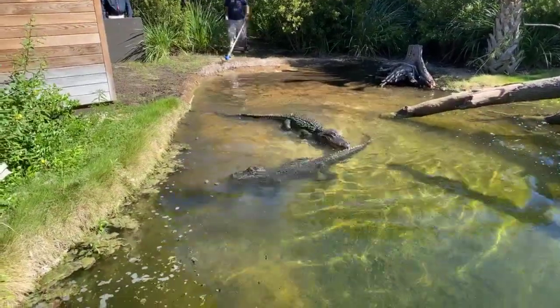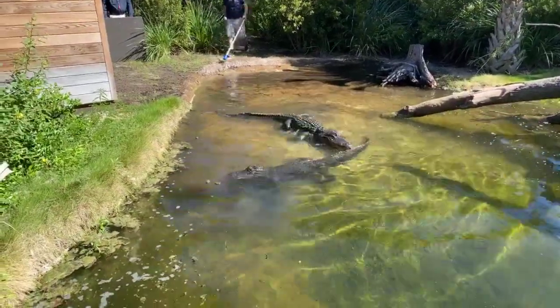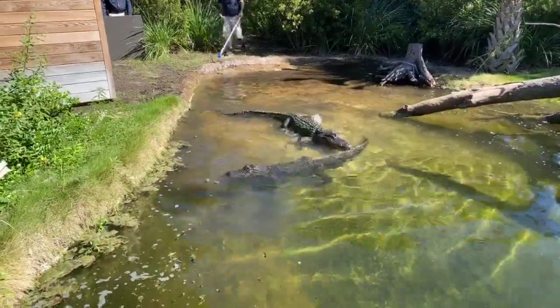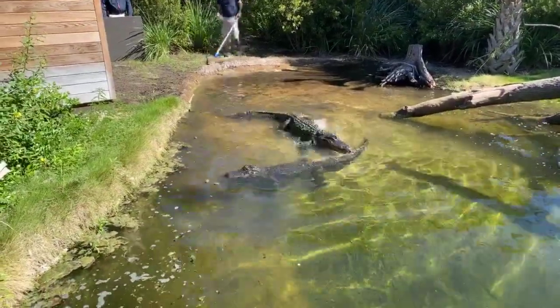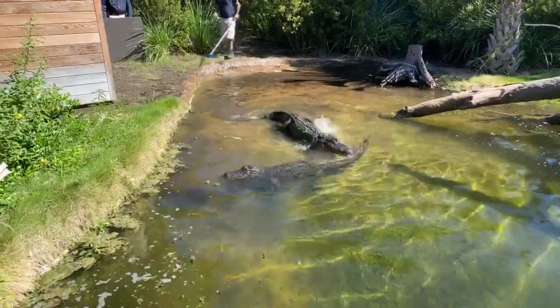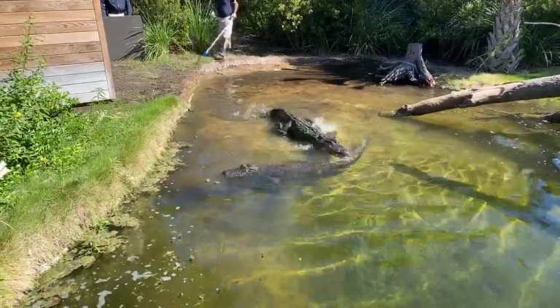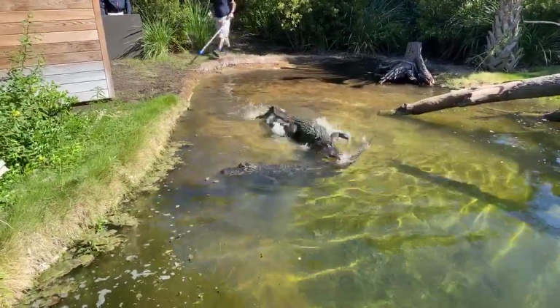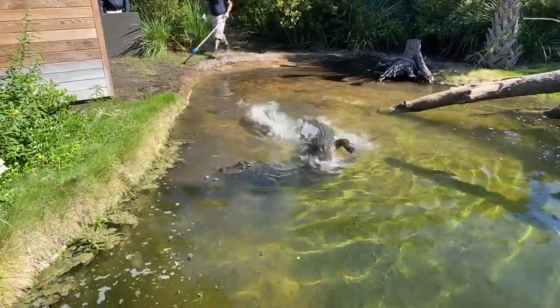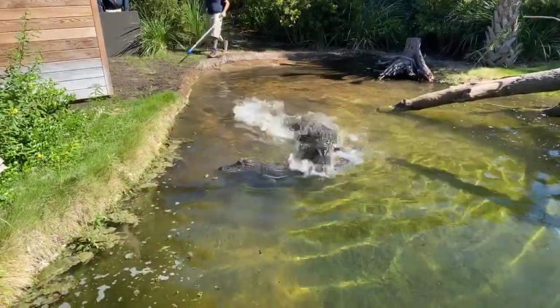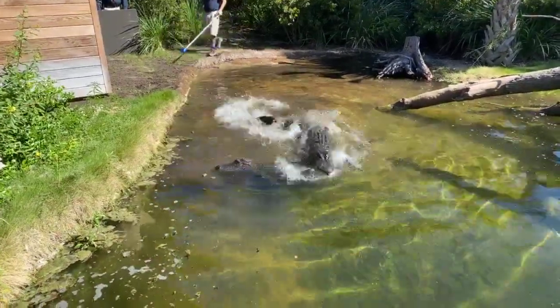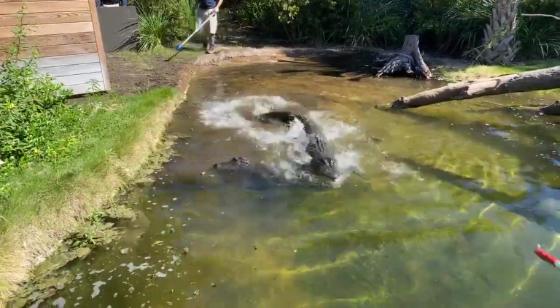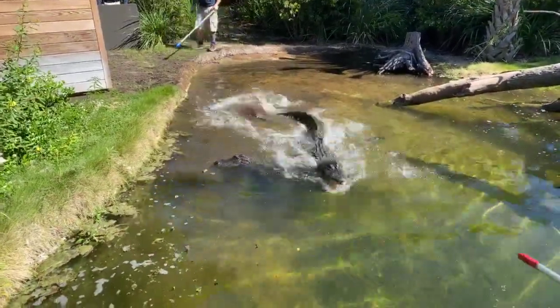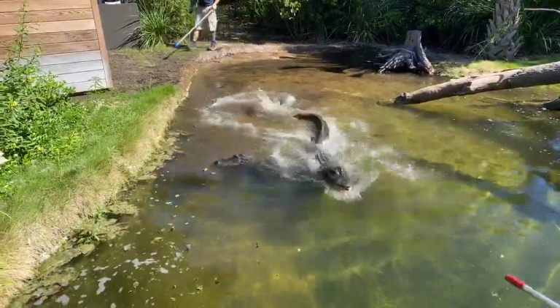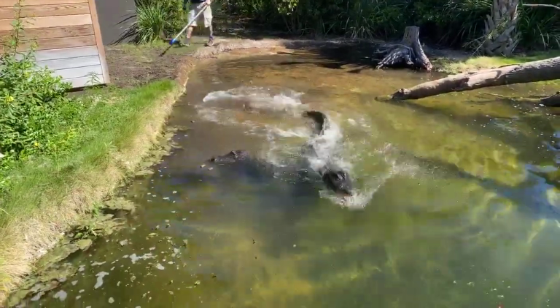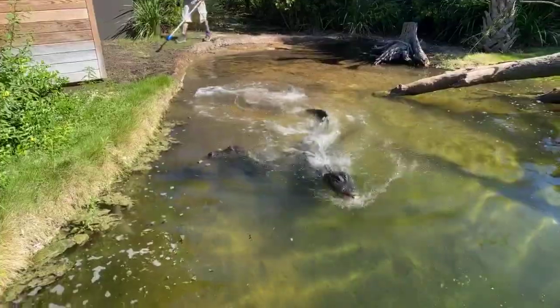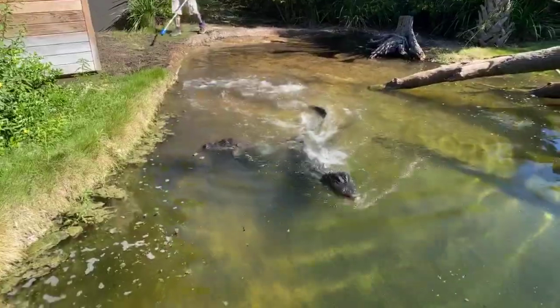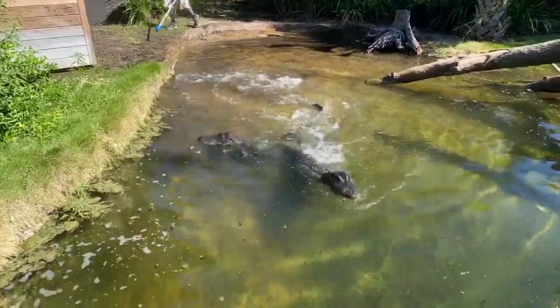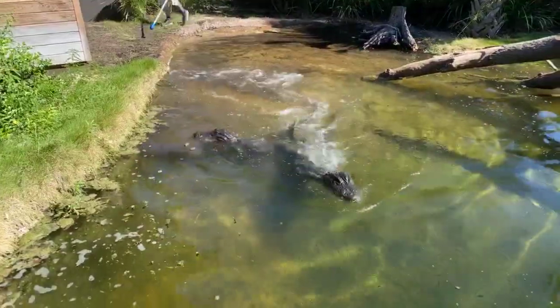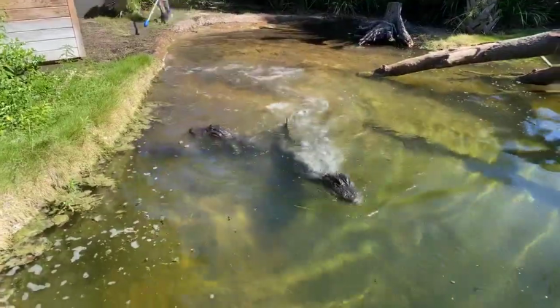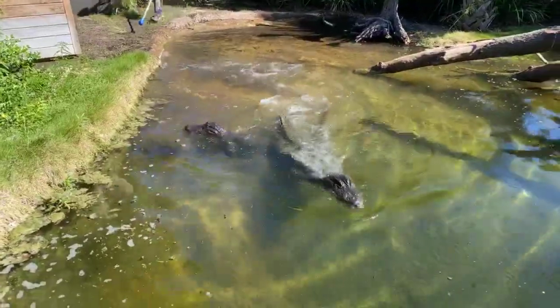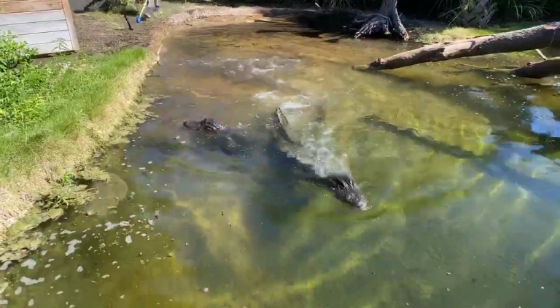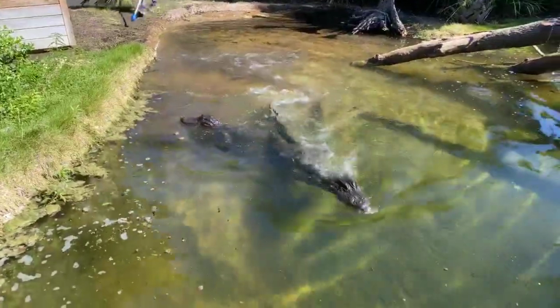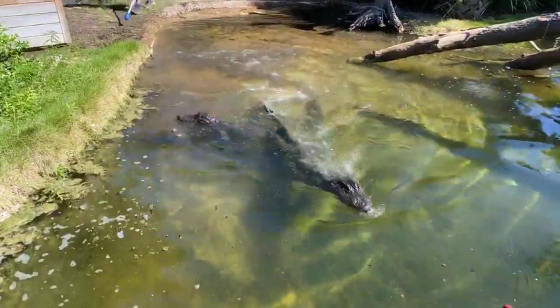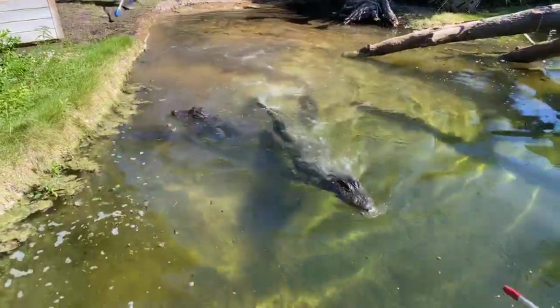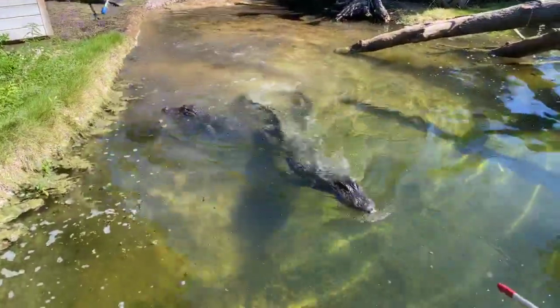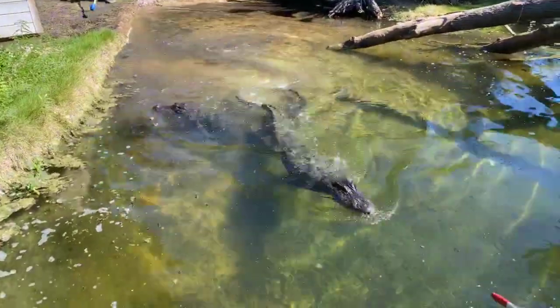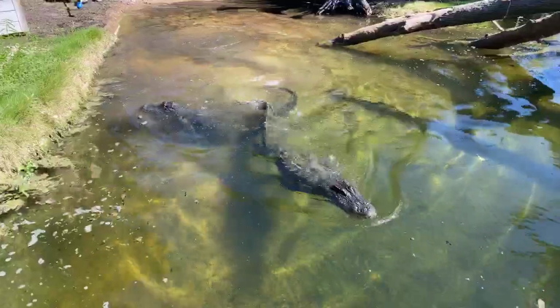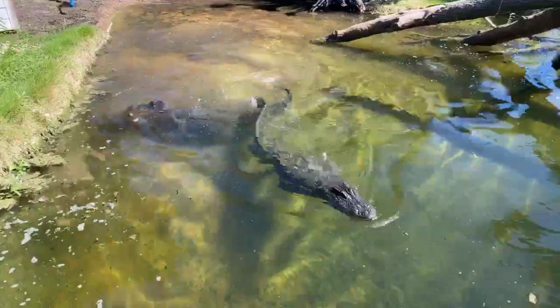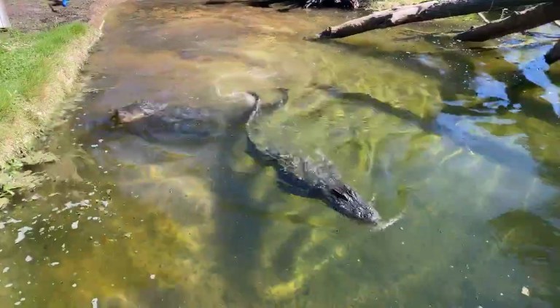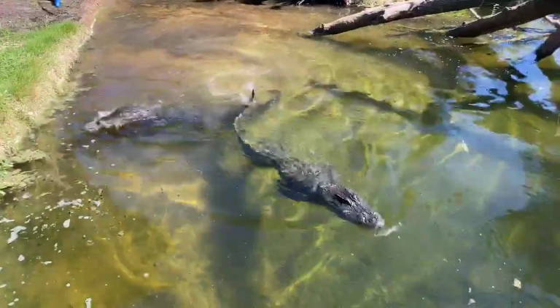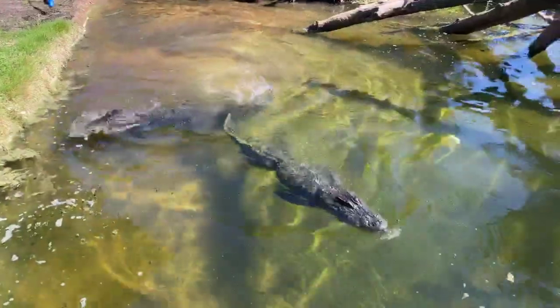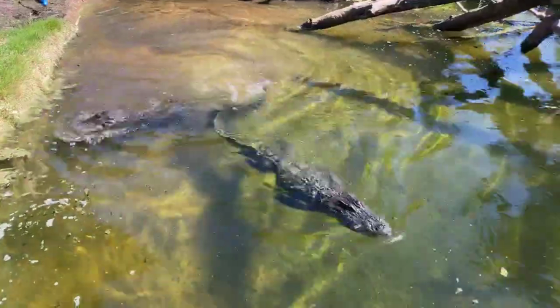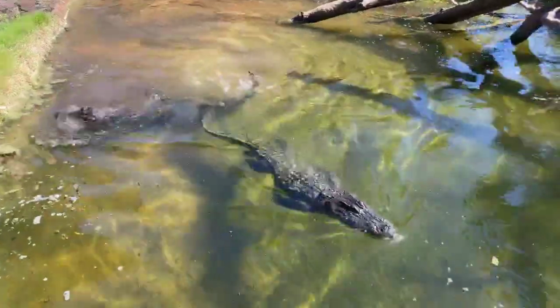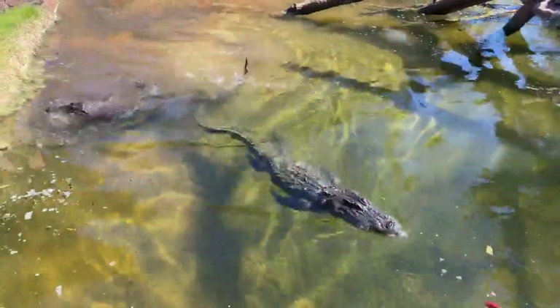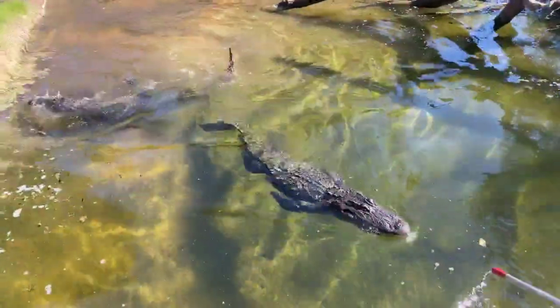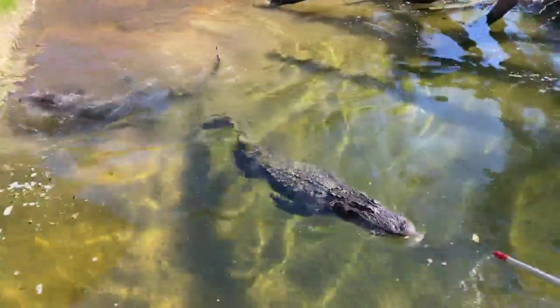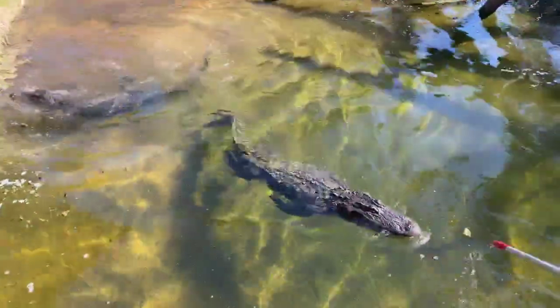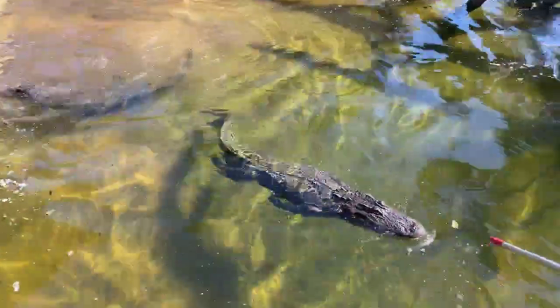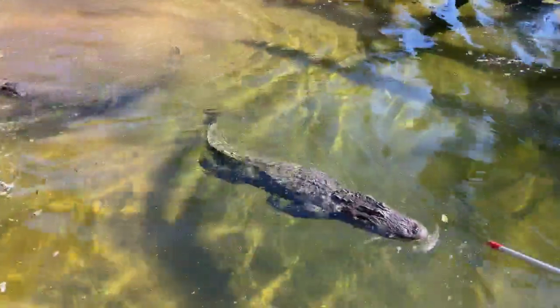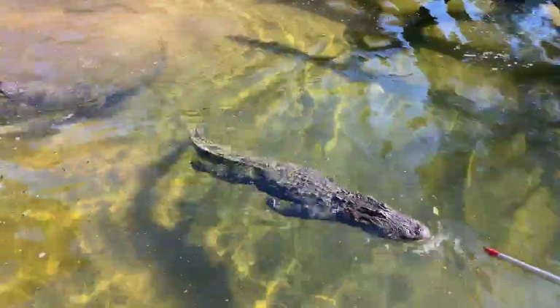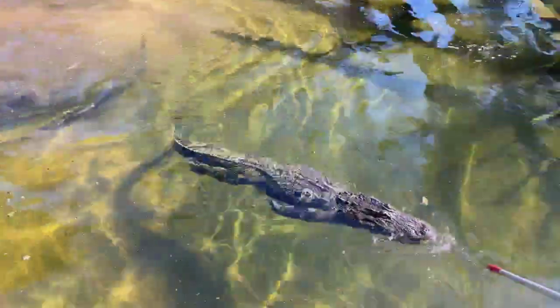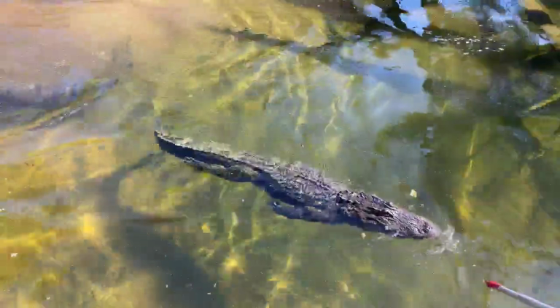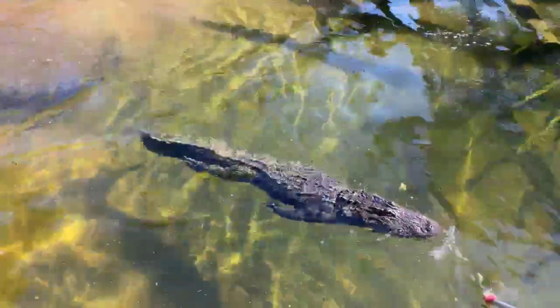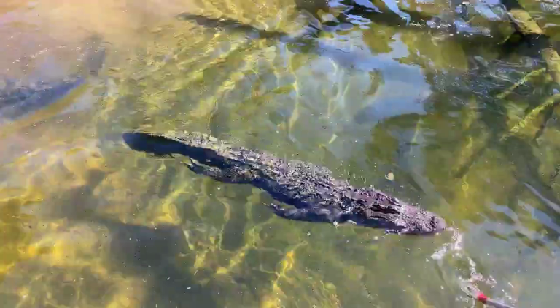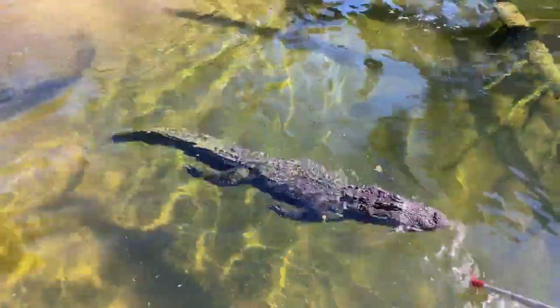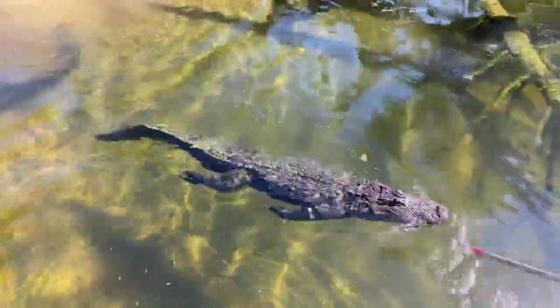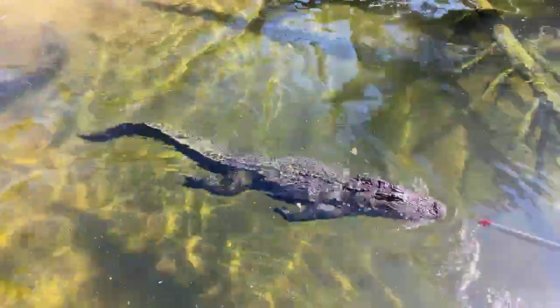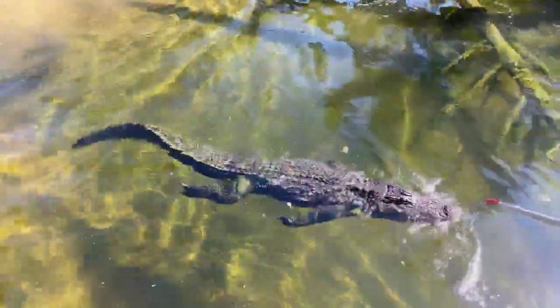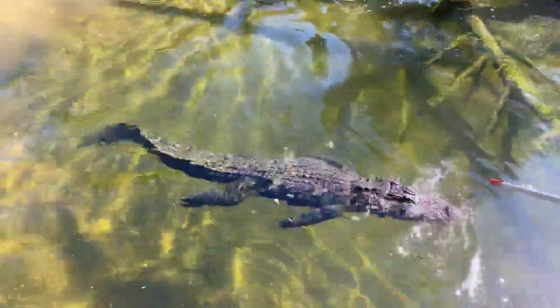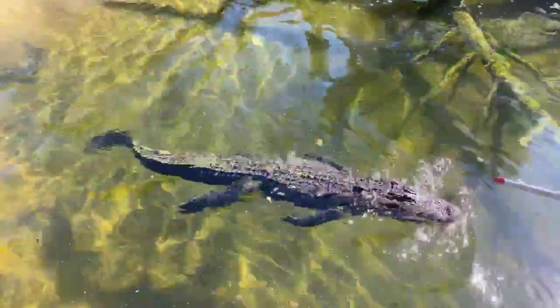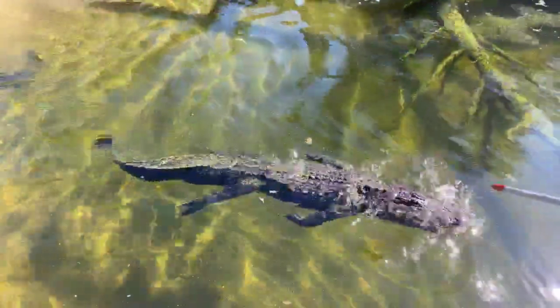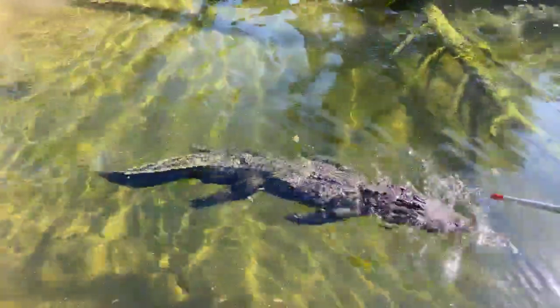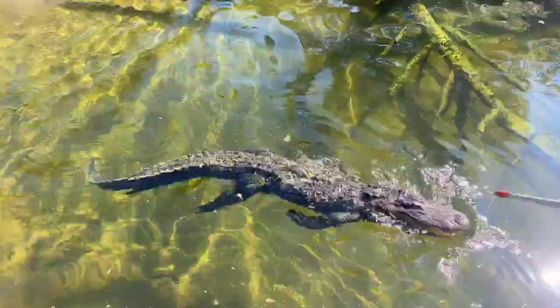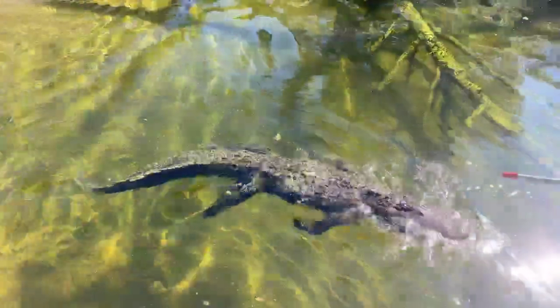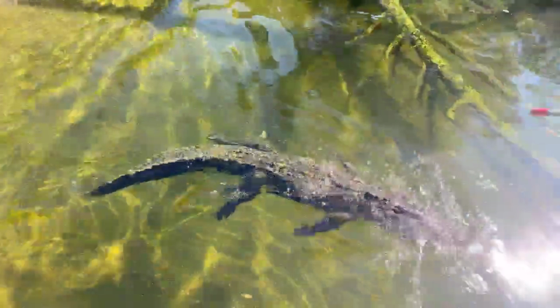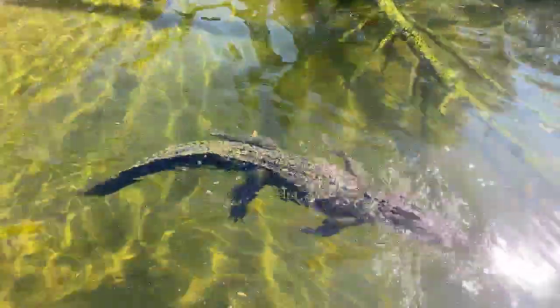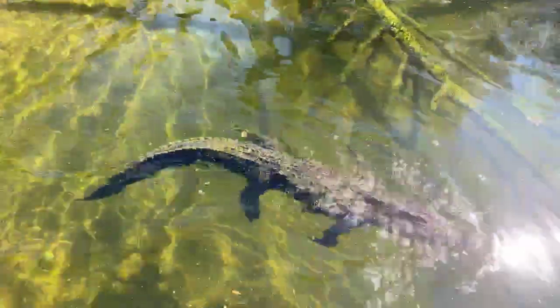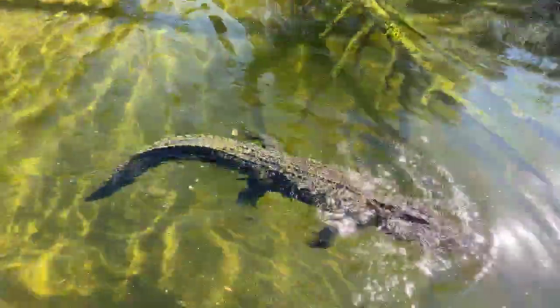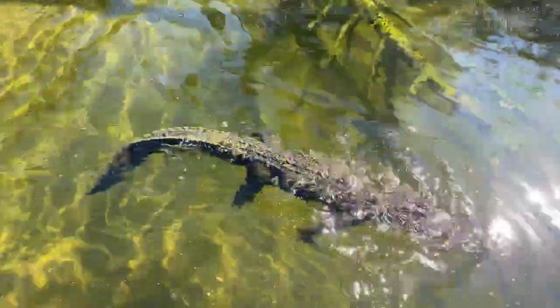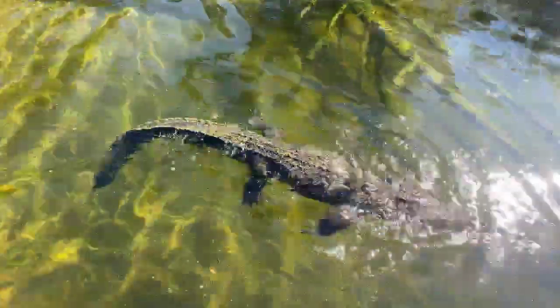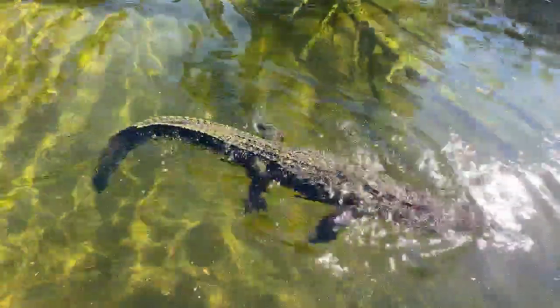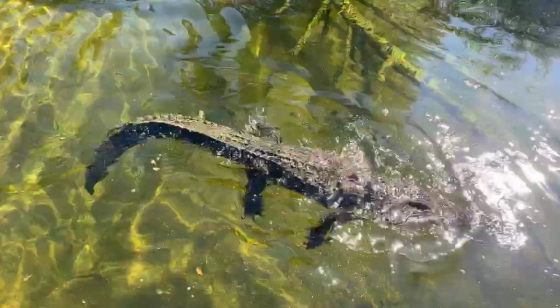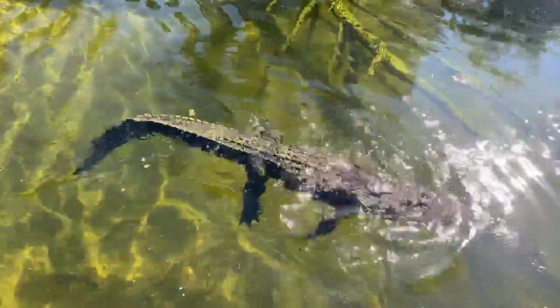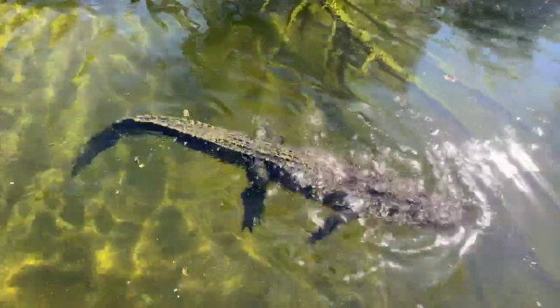Let's see if I can get the male over here. The male usually follows a red target pole. There we go.